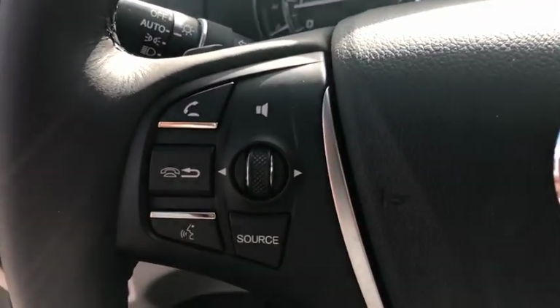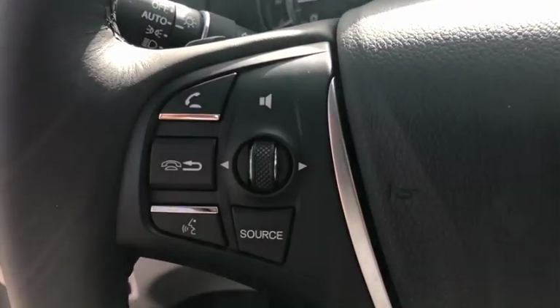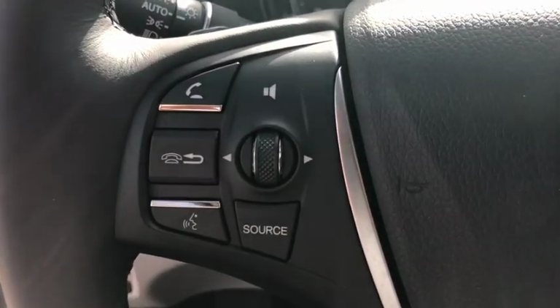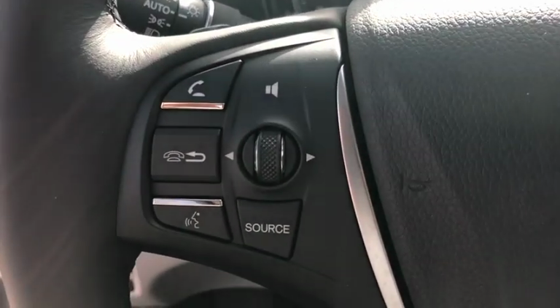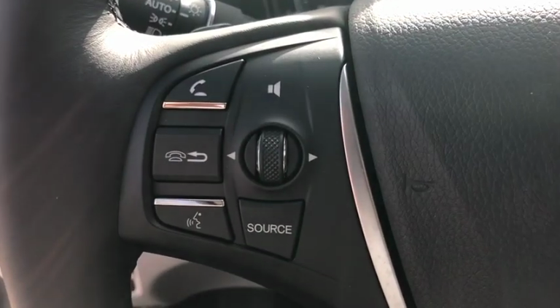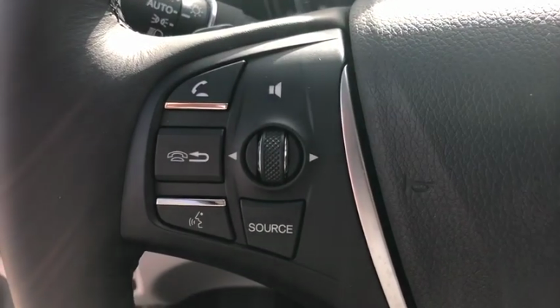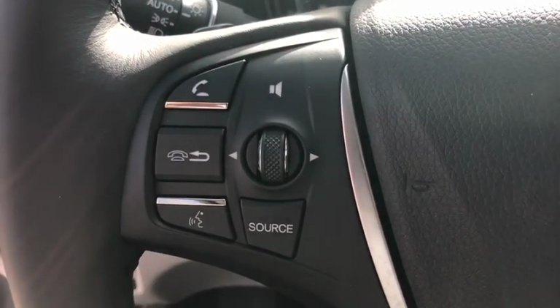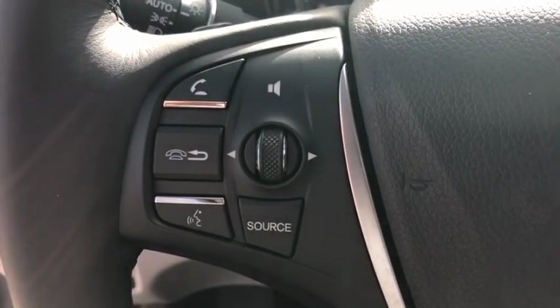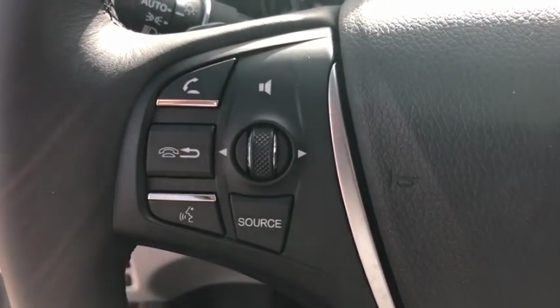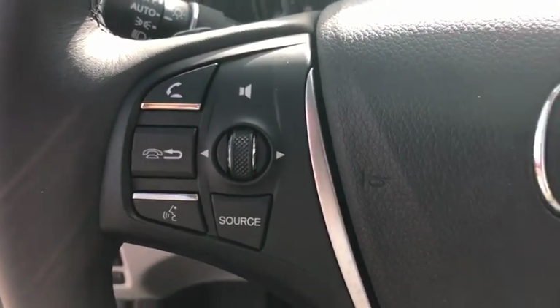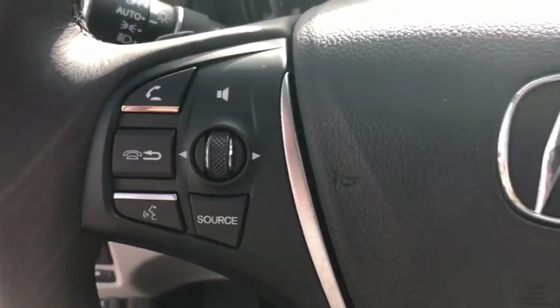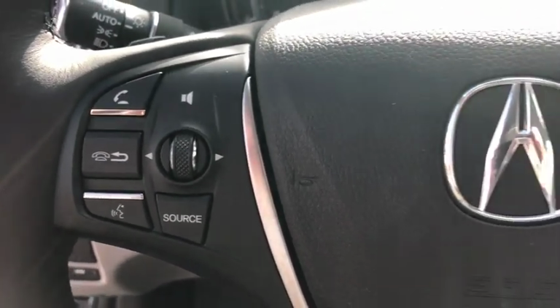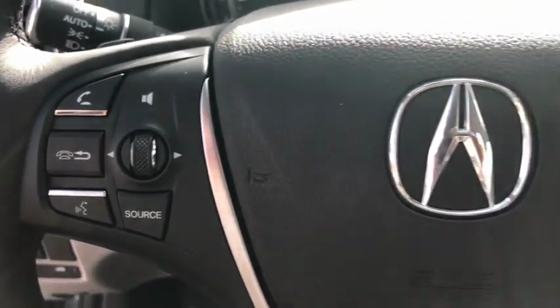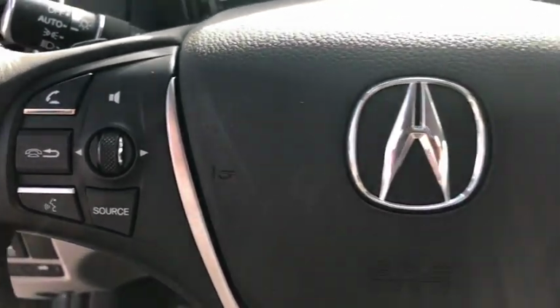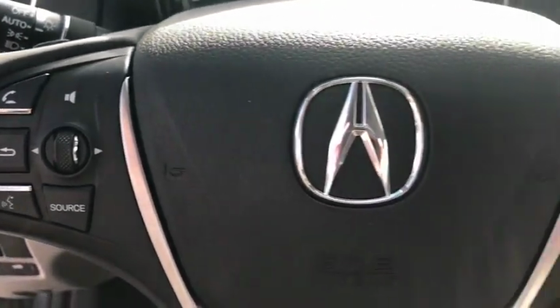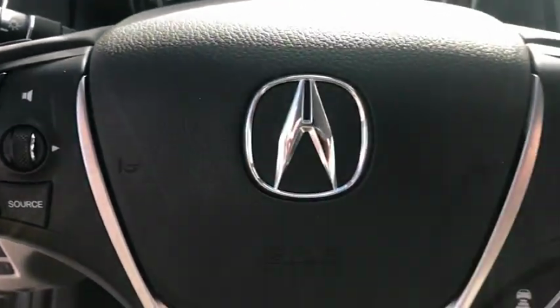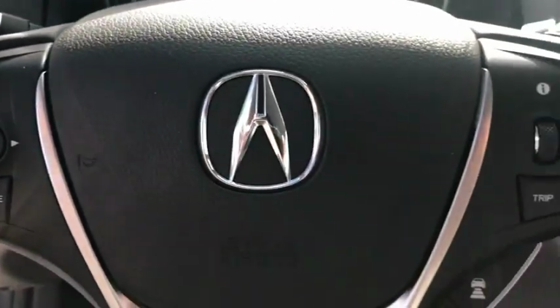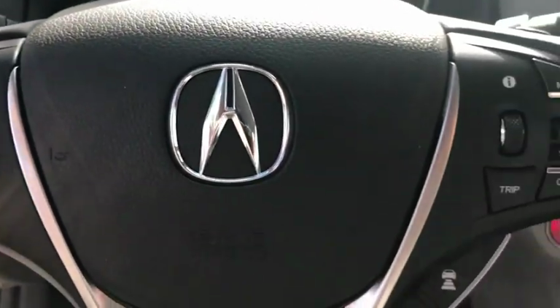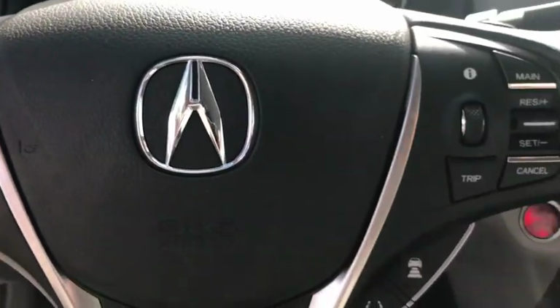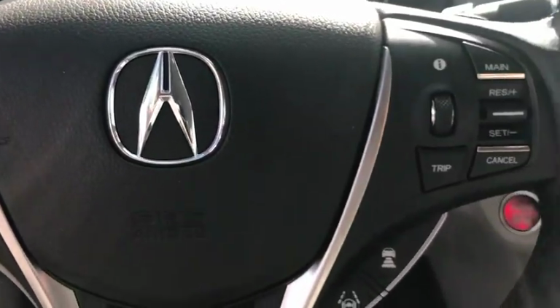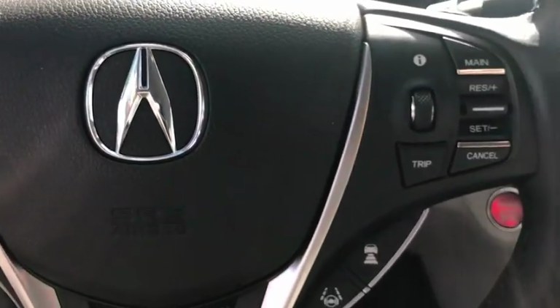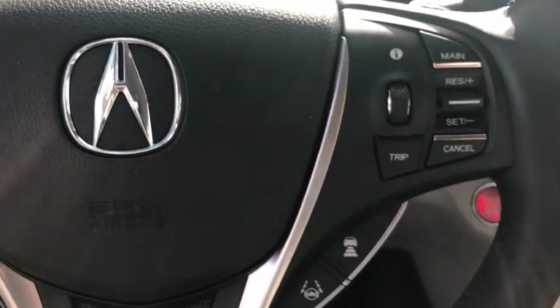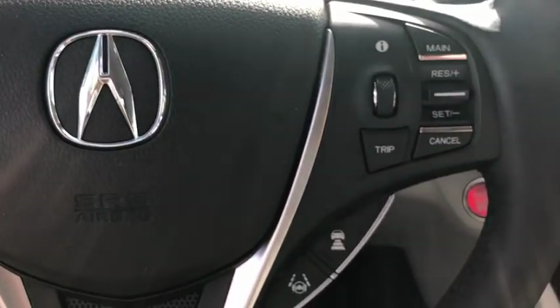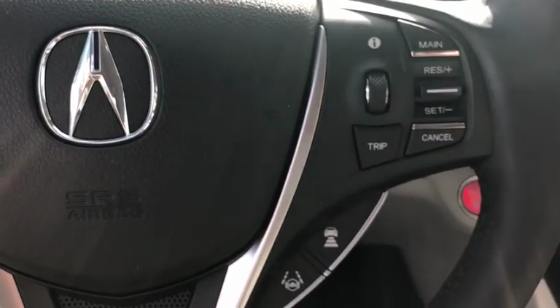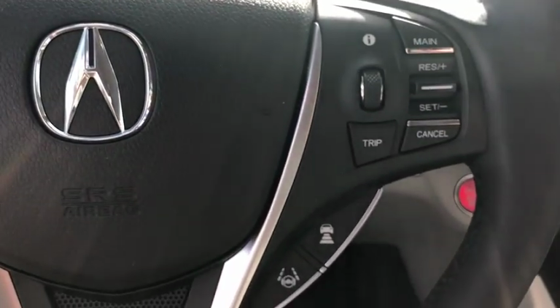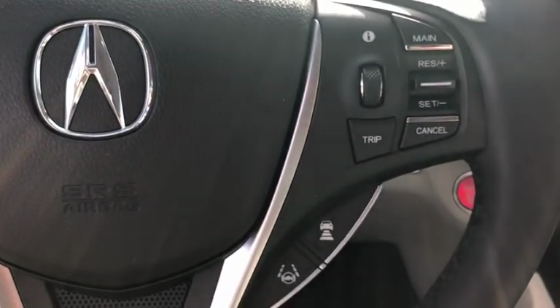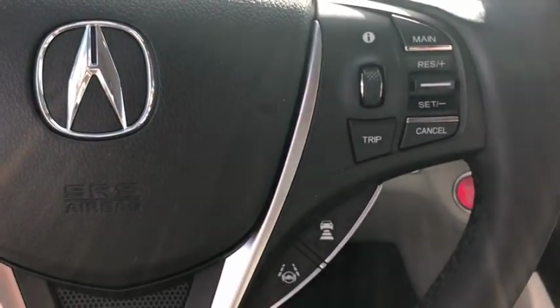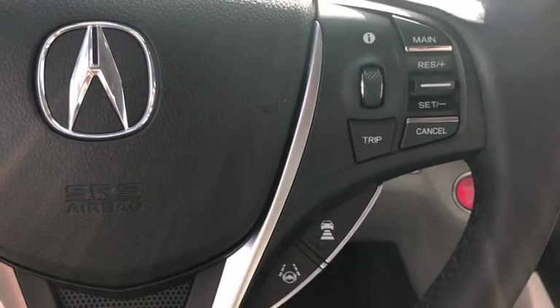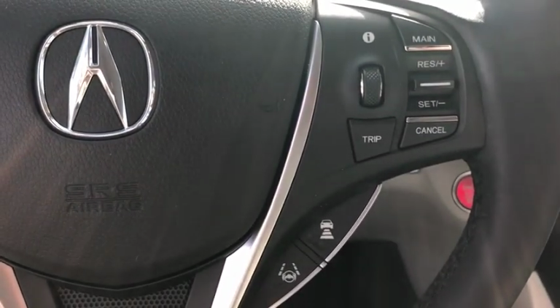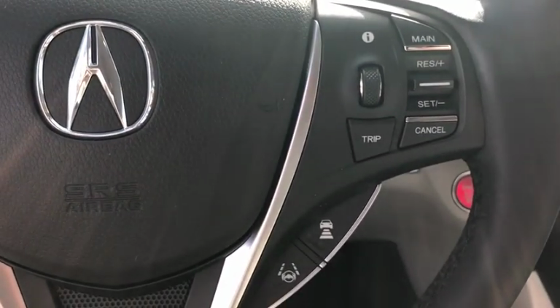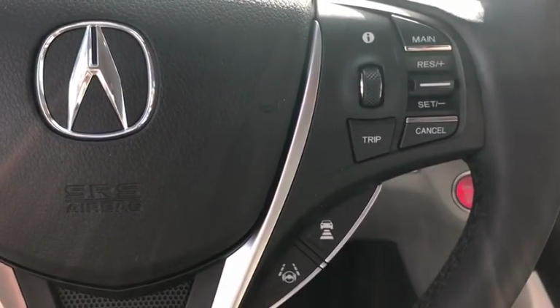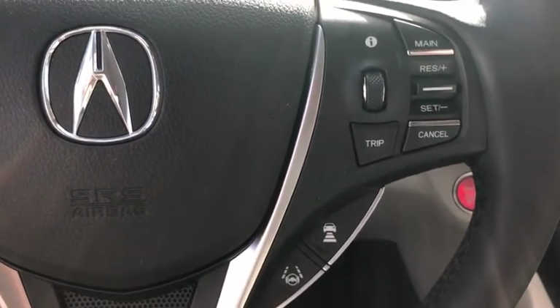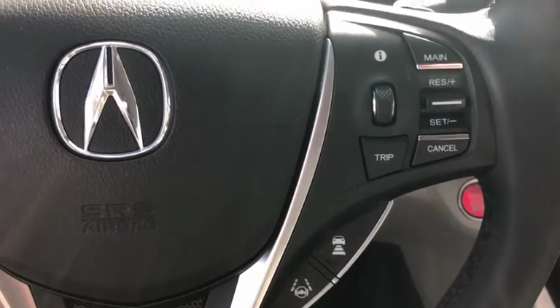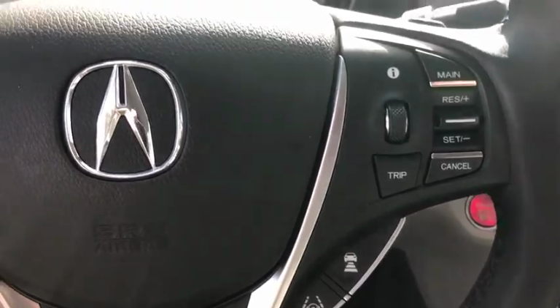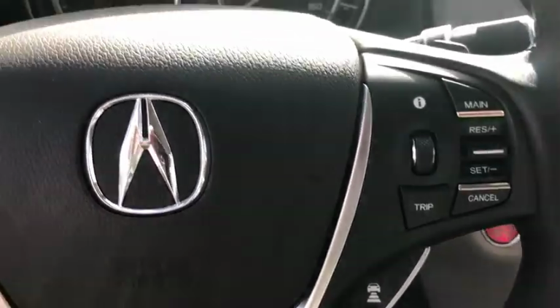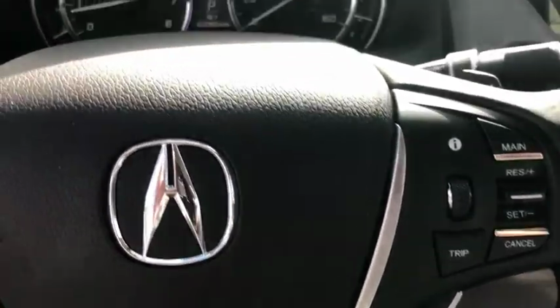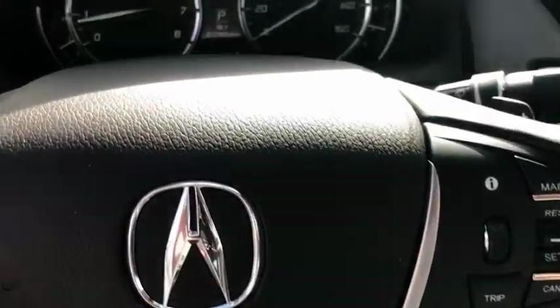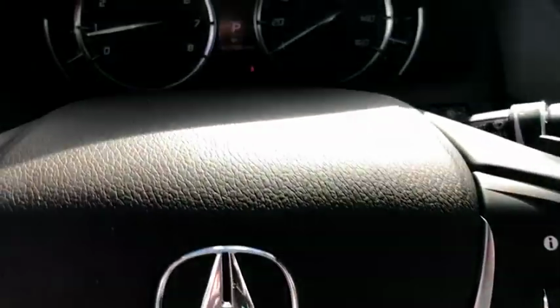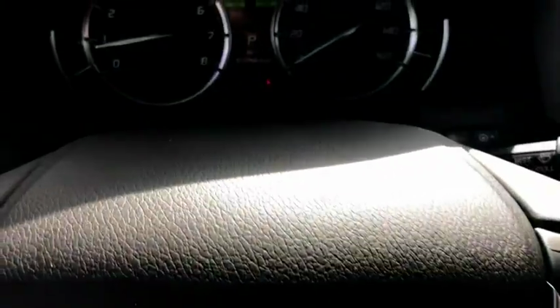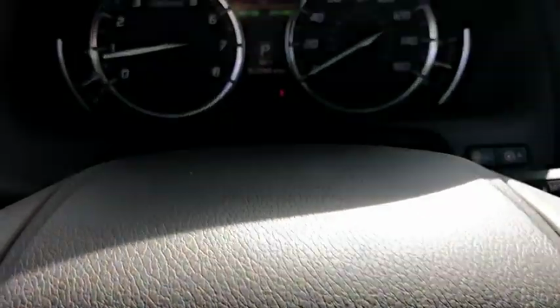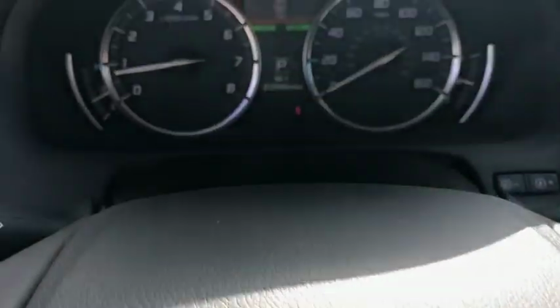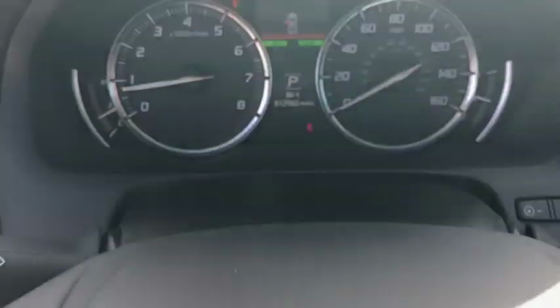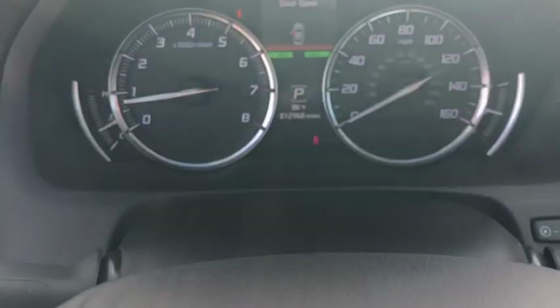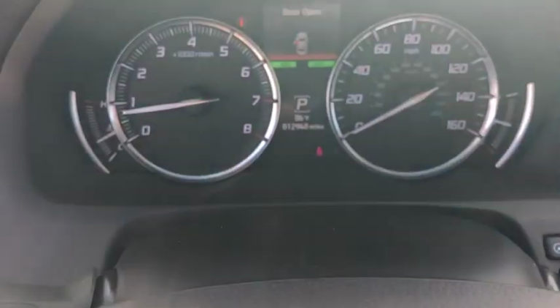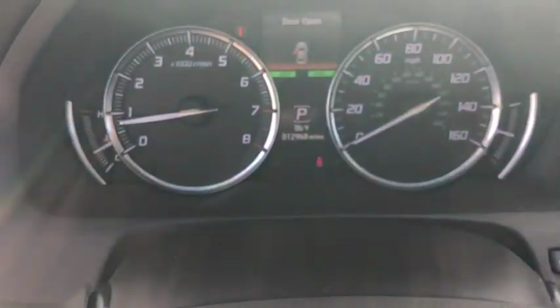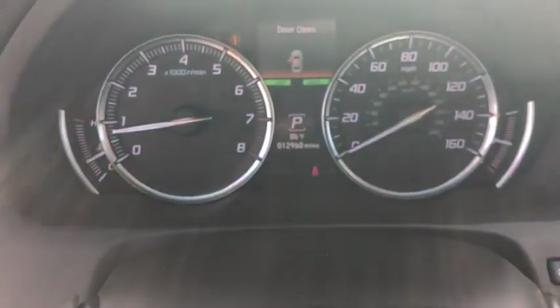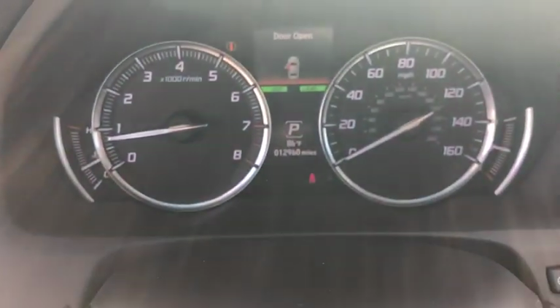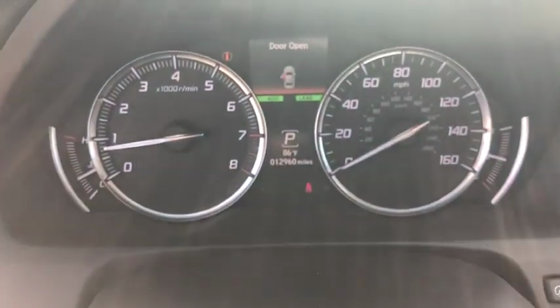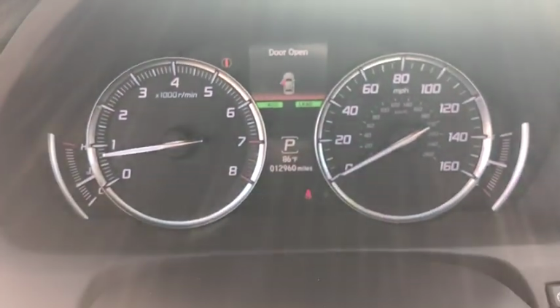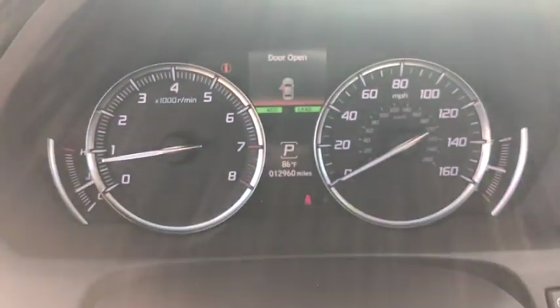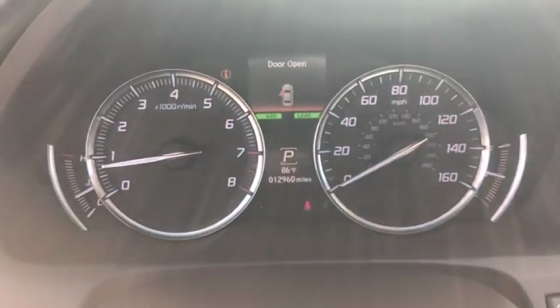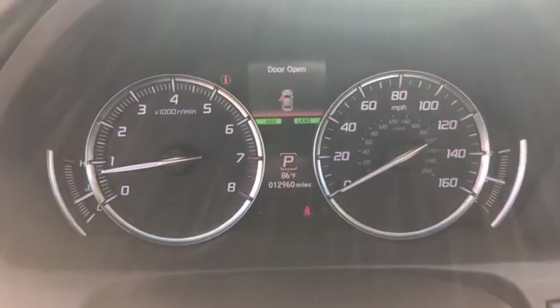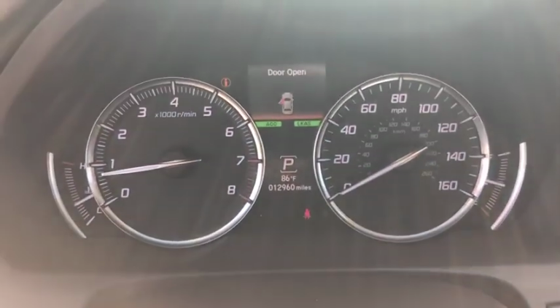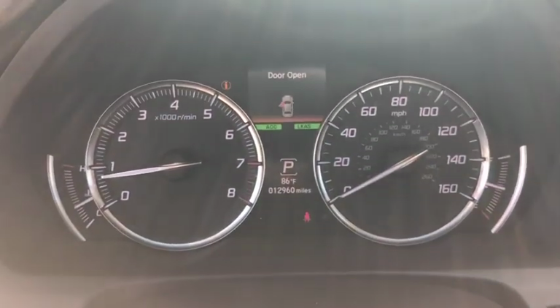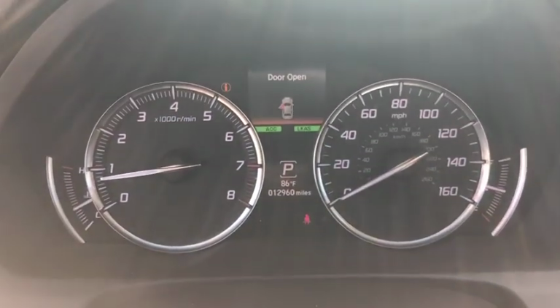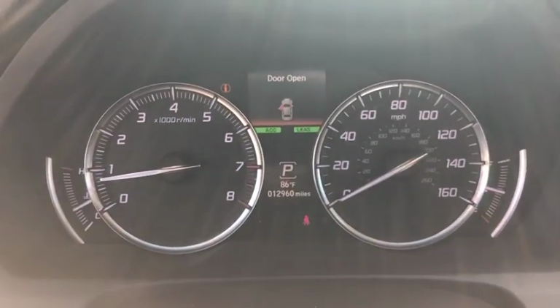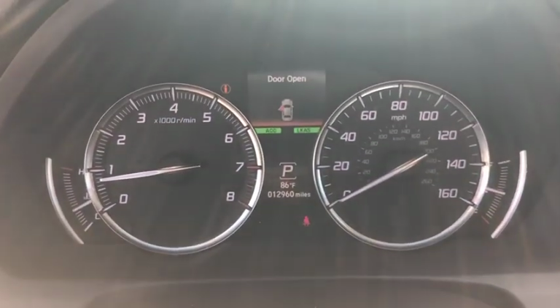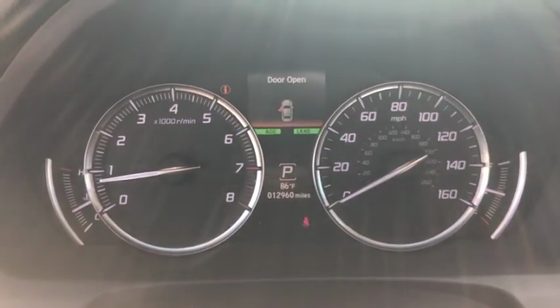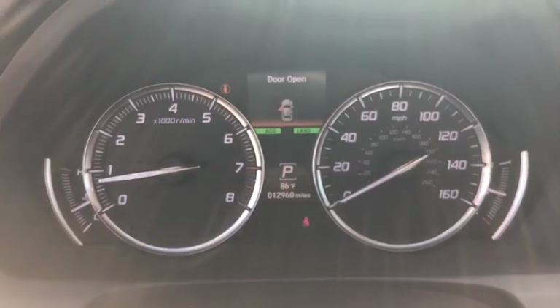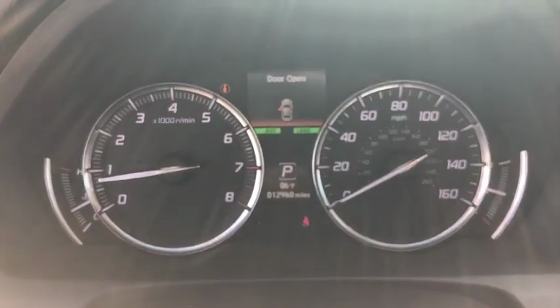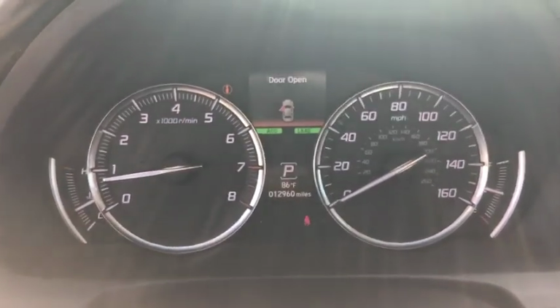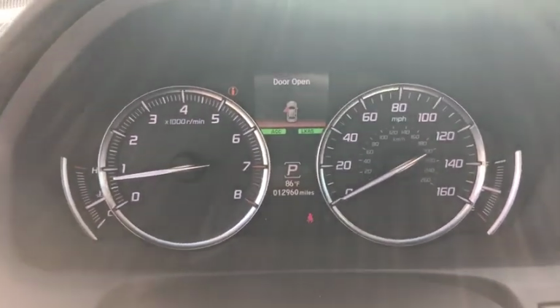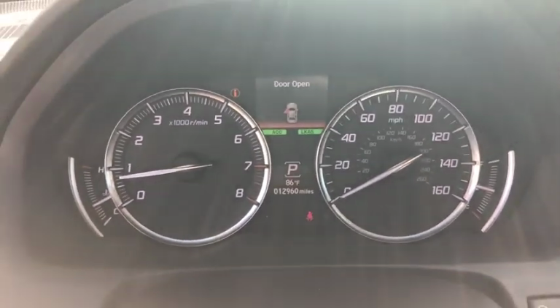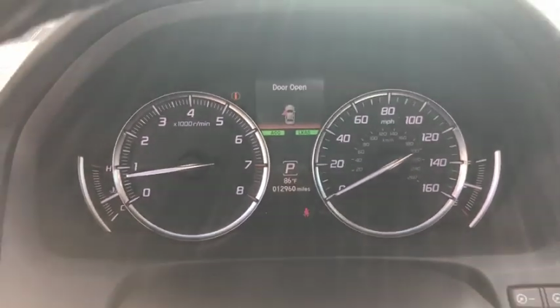CD player, trip computer, compass, heated front seat, tachometer, brake assist, power moonroof, remote keyless entry.